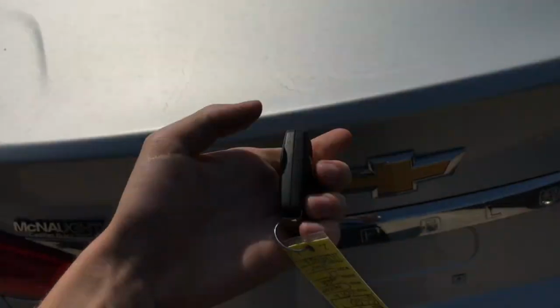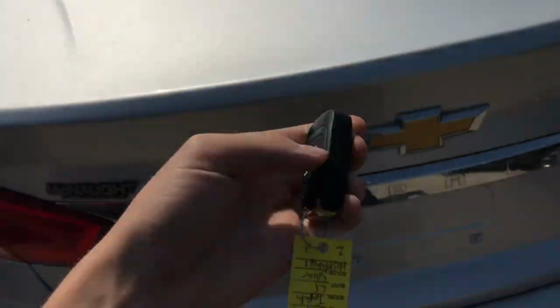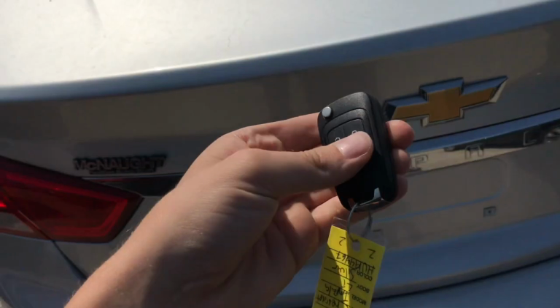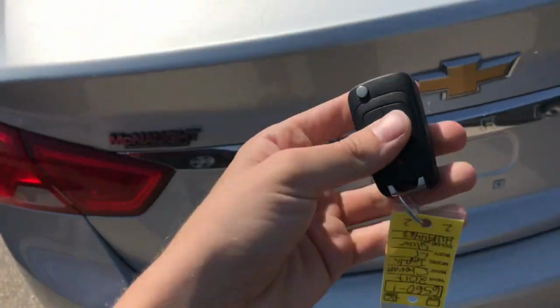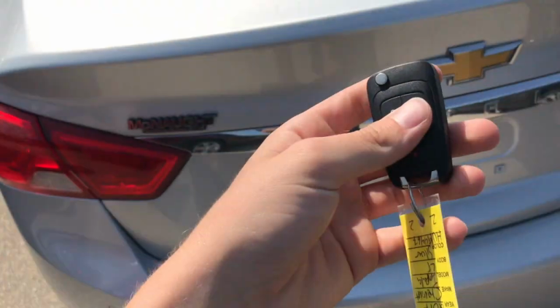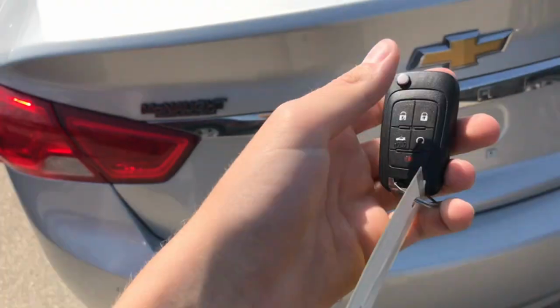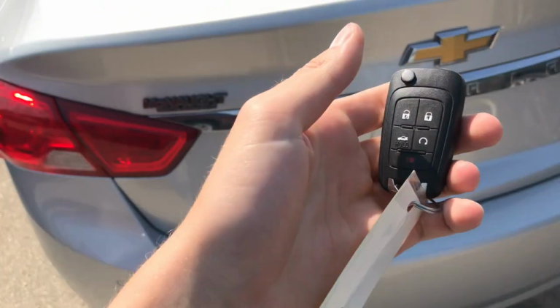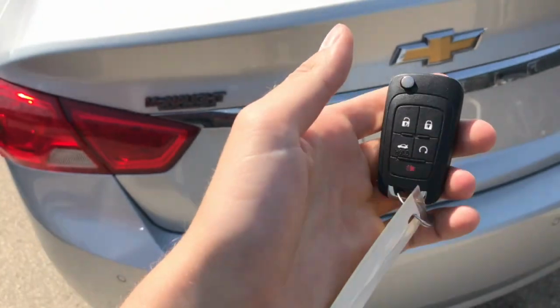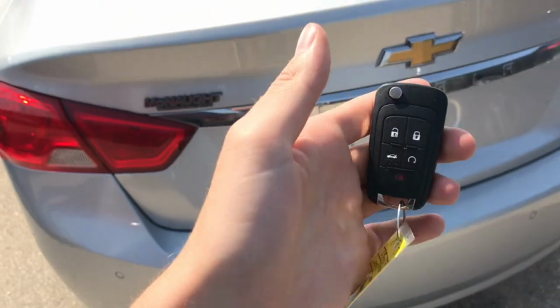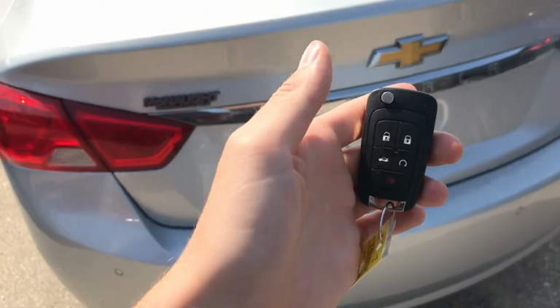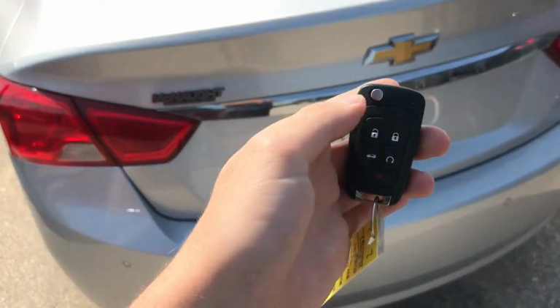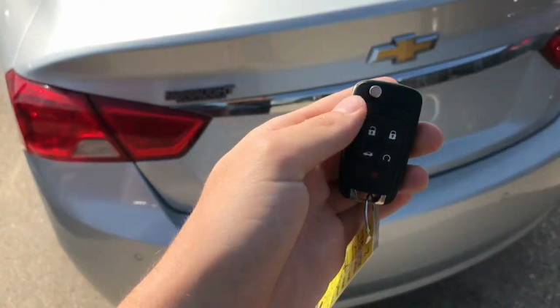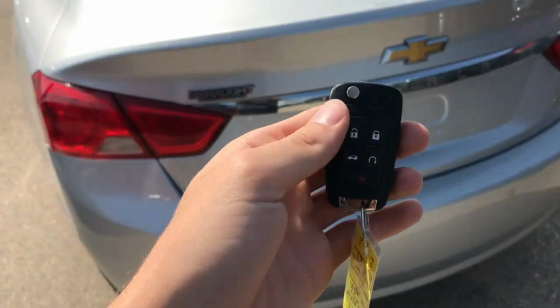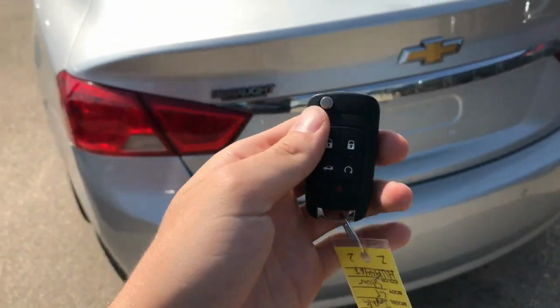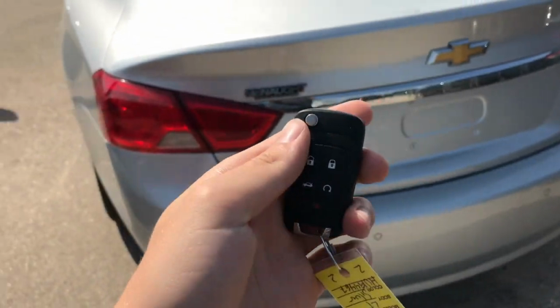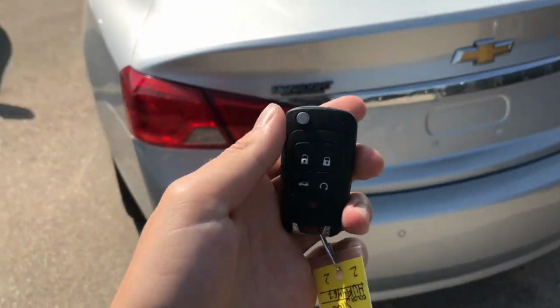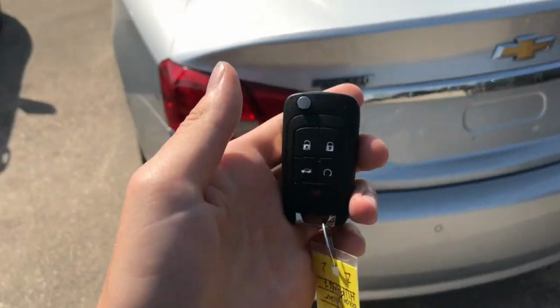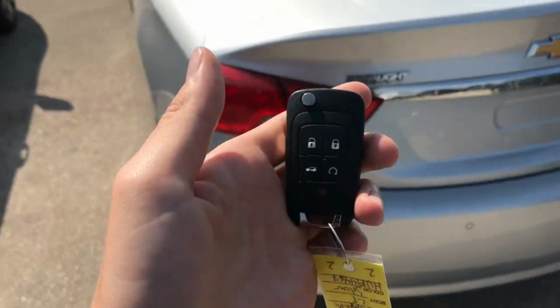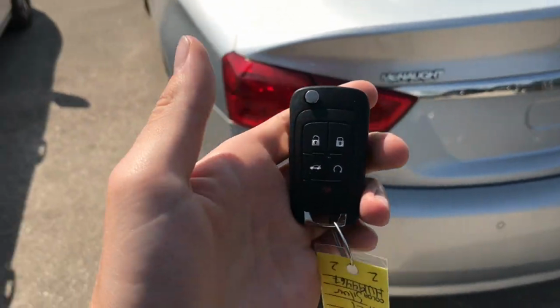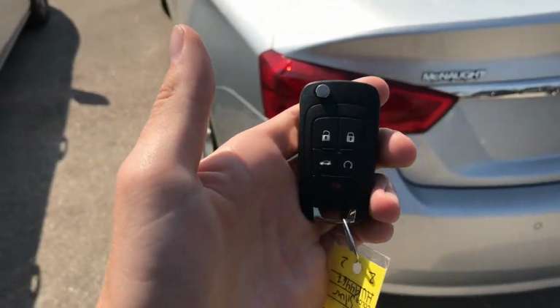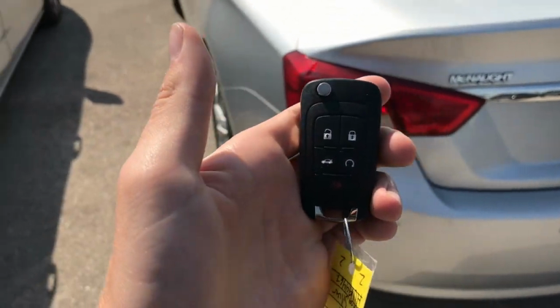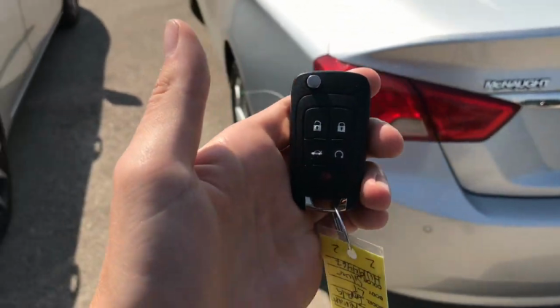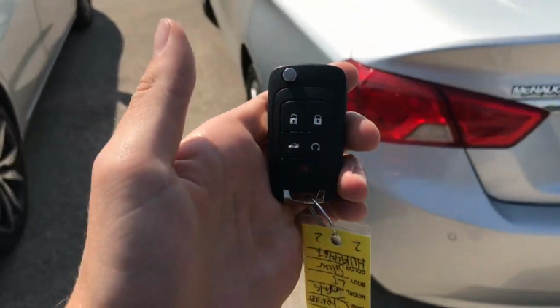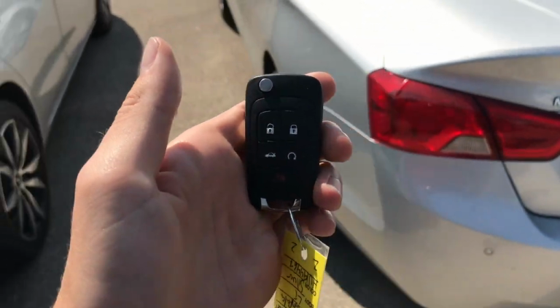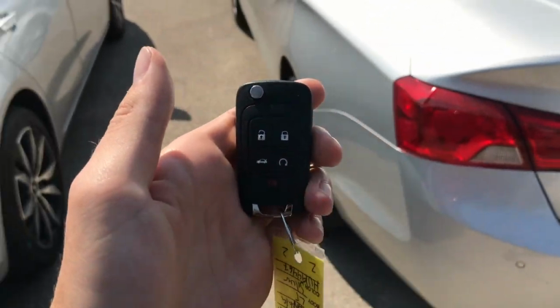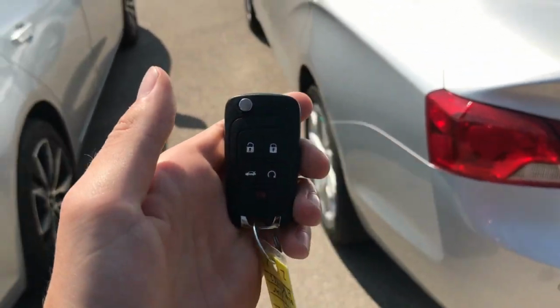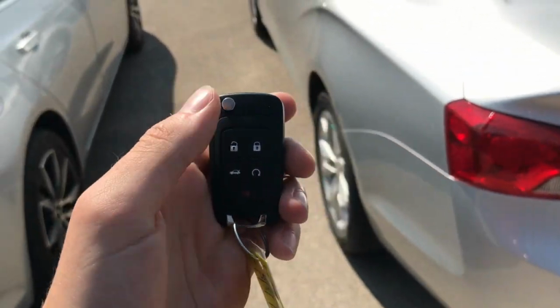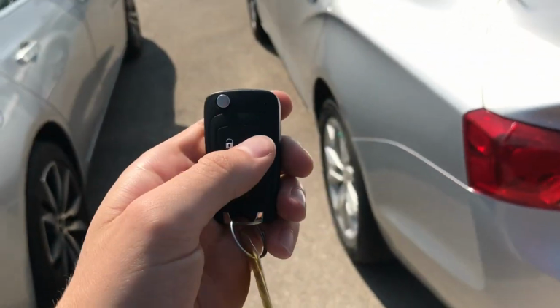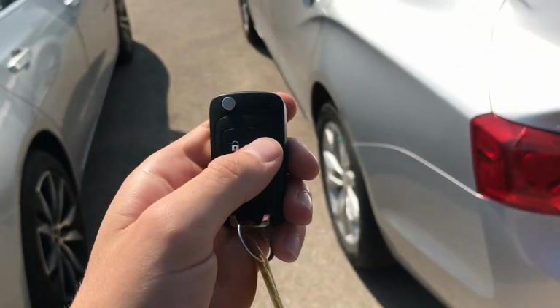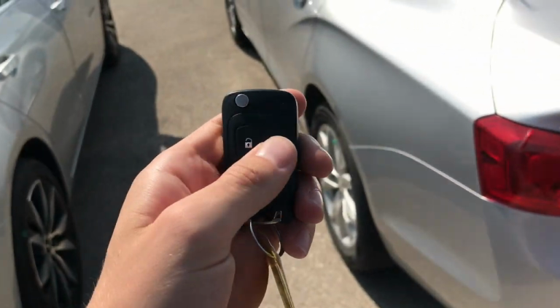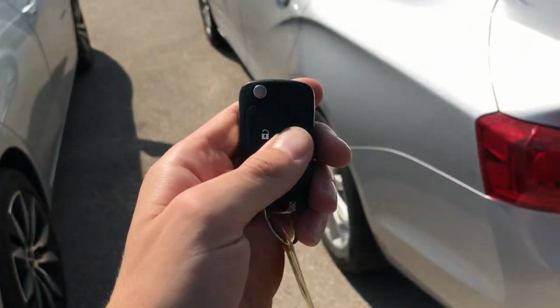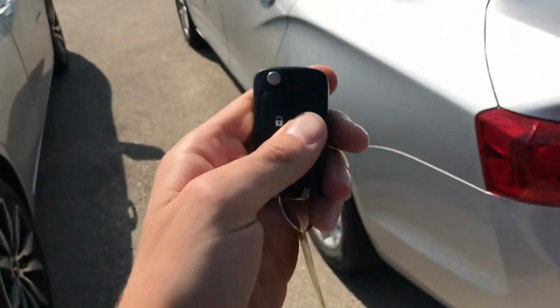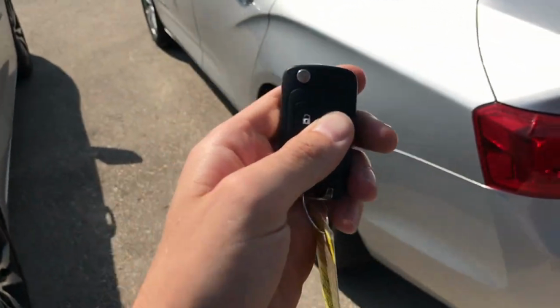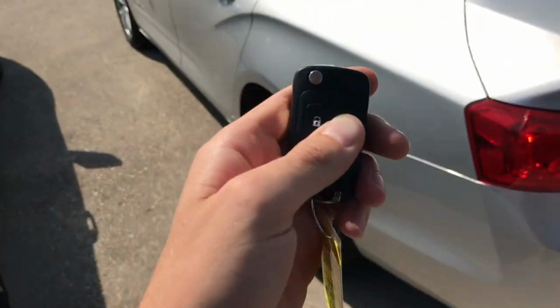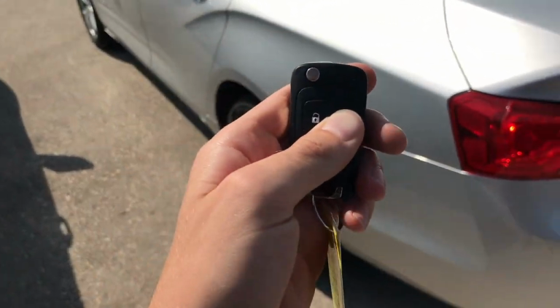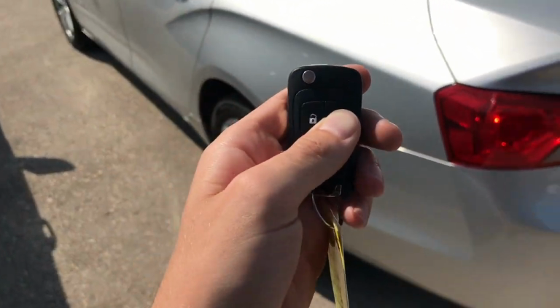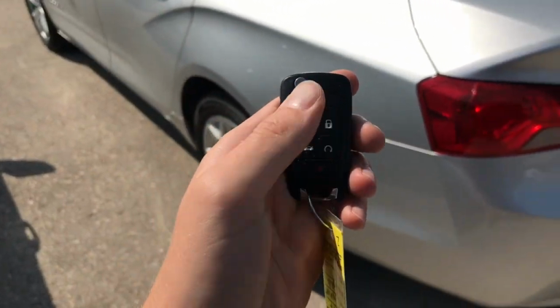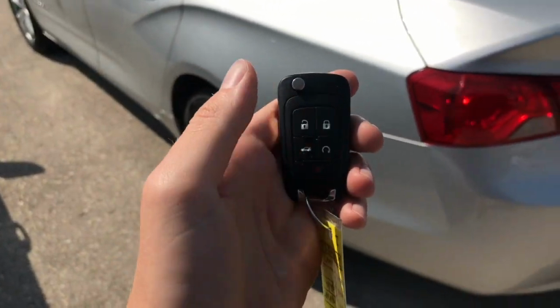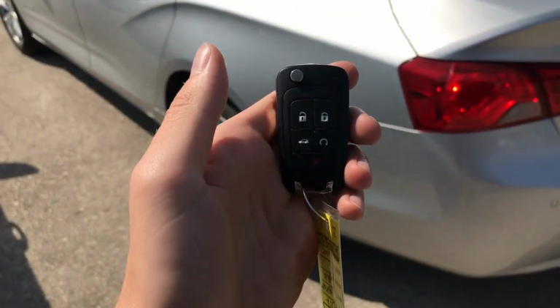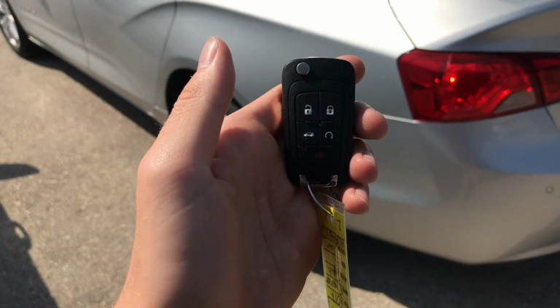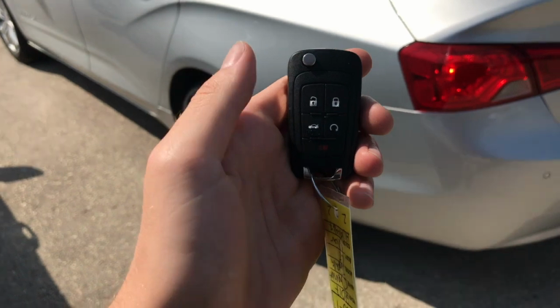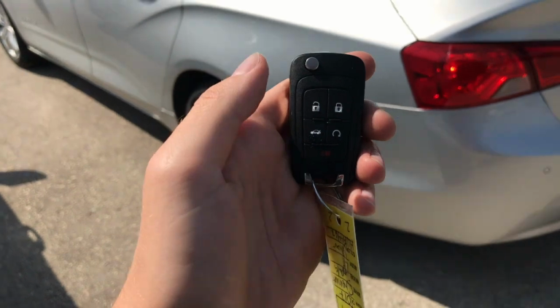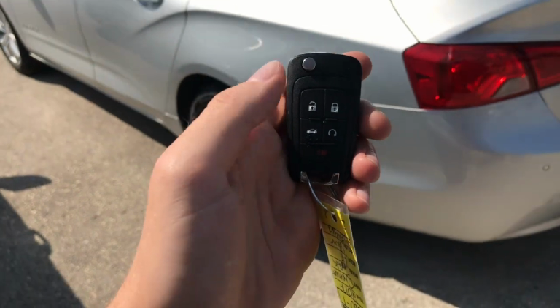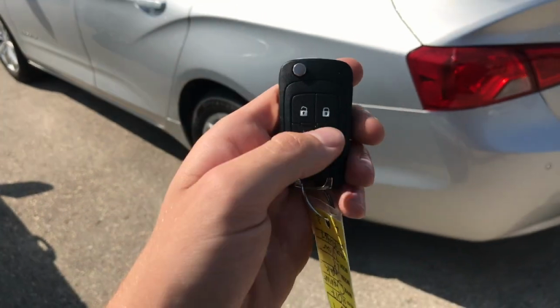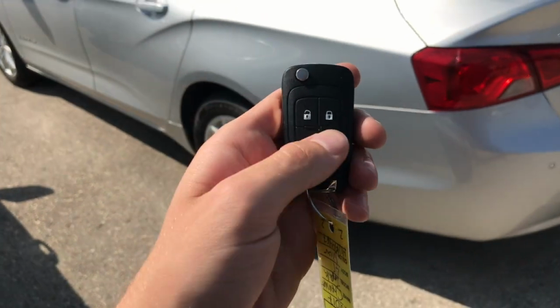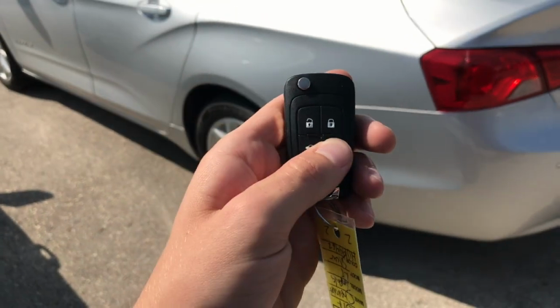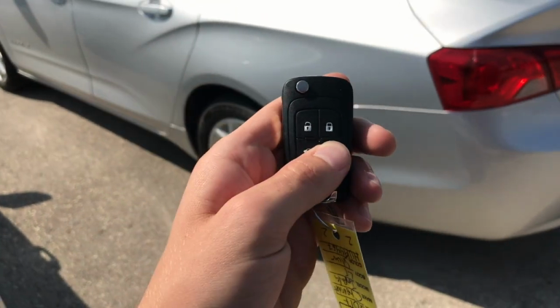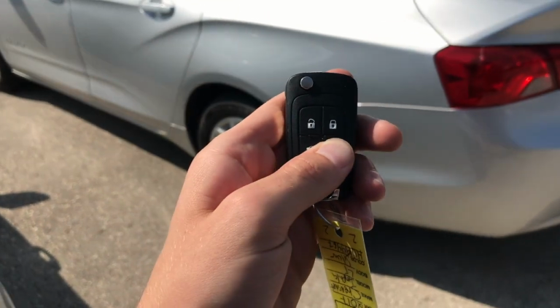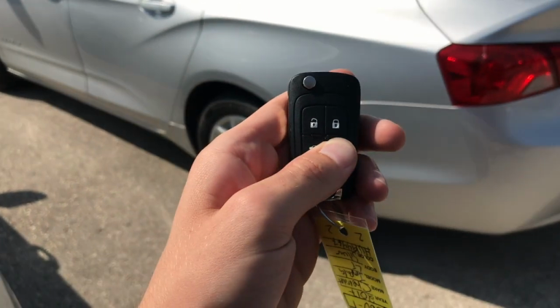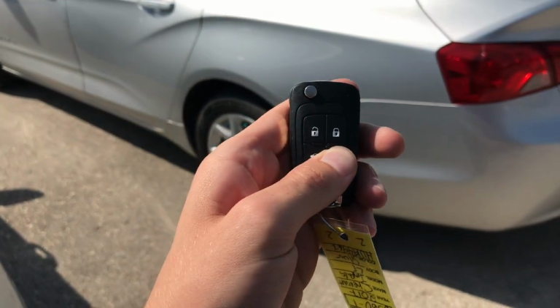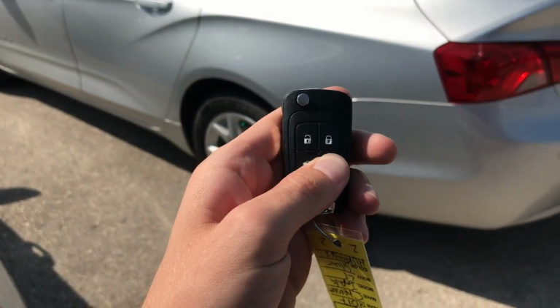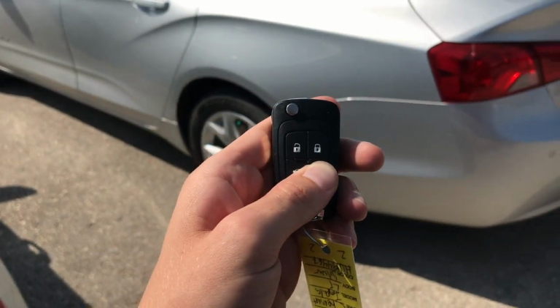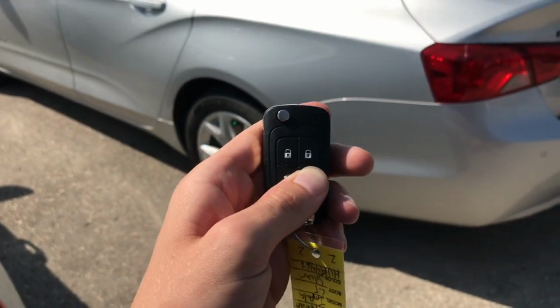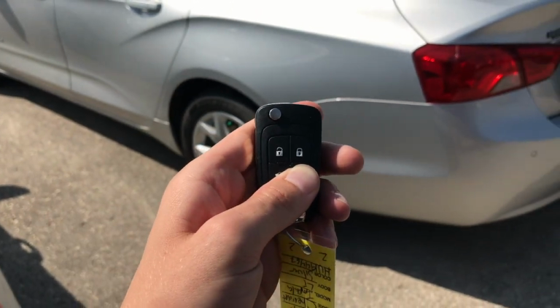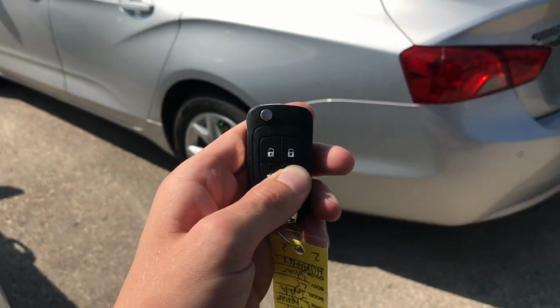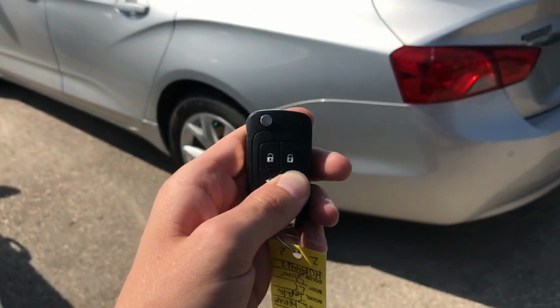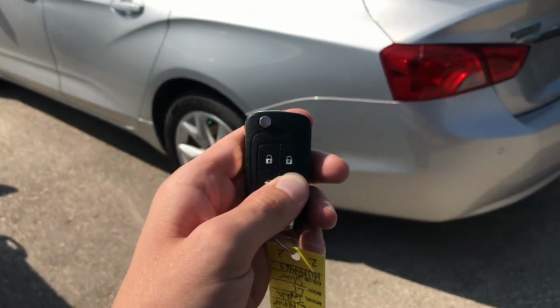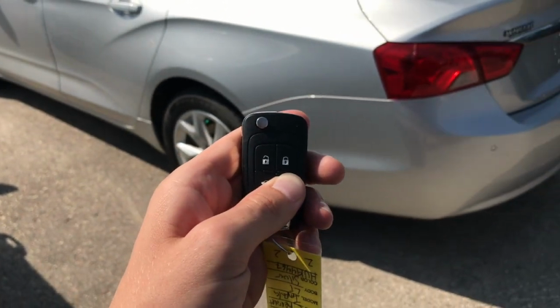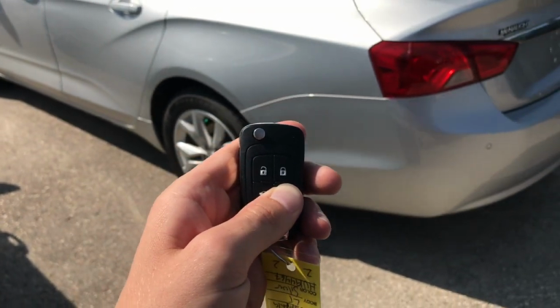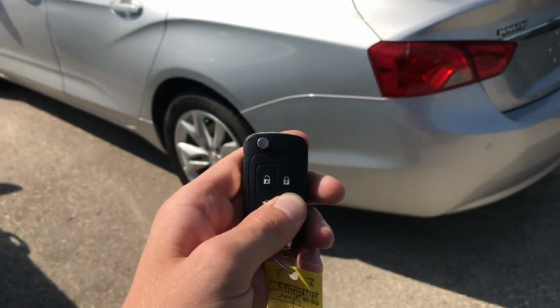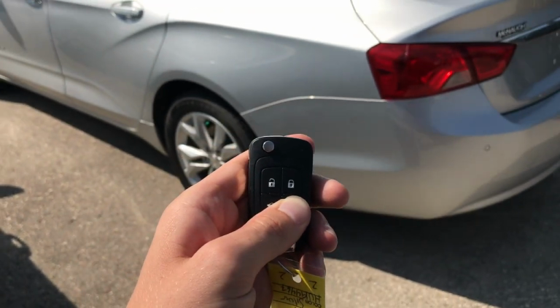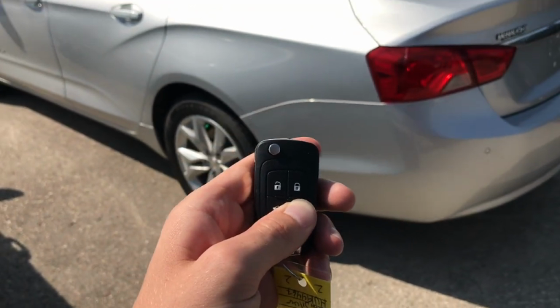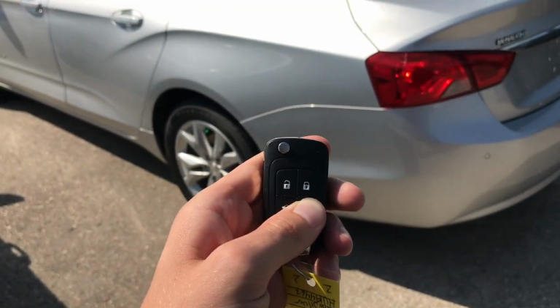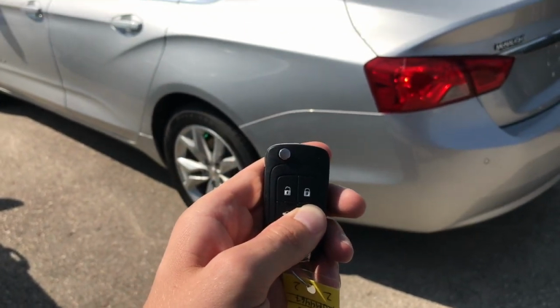Last but not least, I want to point out the remote start feature. Just hit the lock button twice and then hold down remote start and that's going to fire up your car.